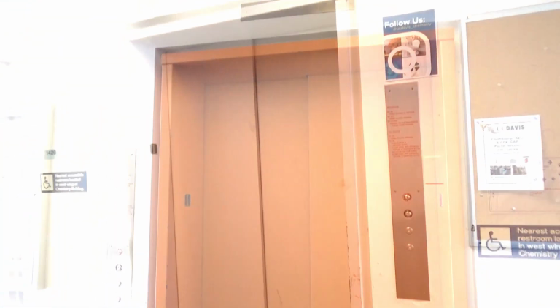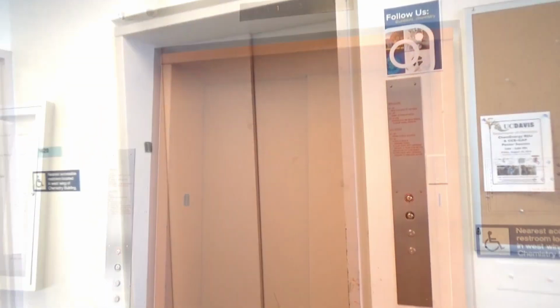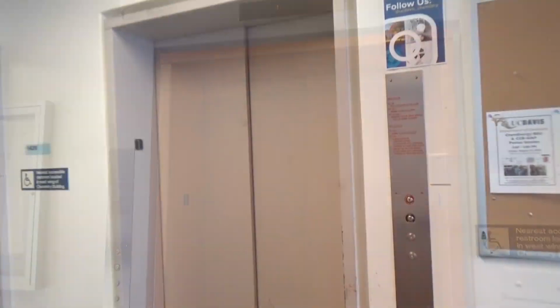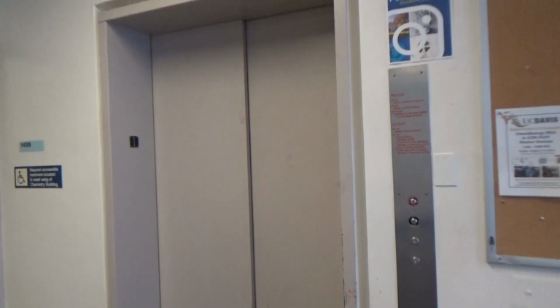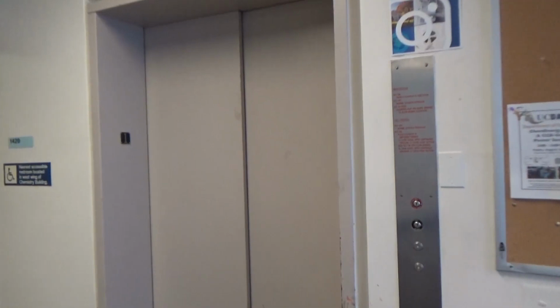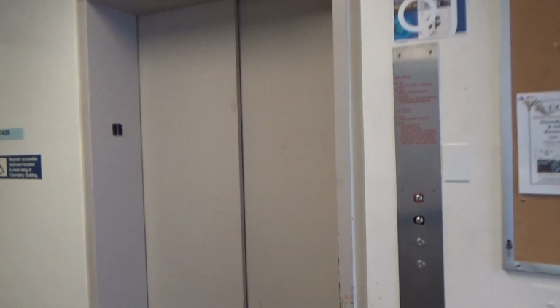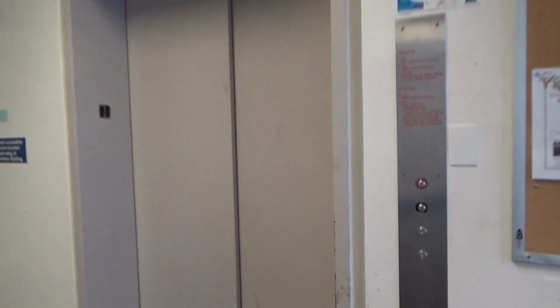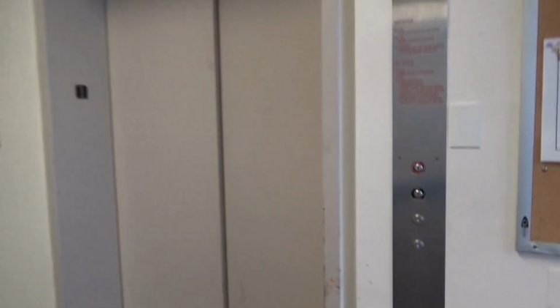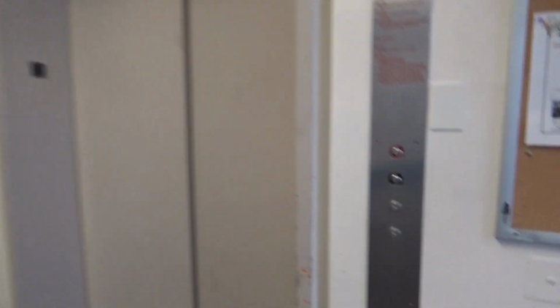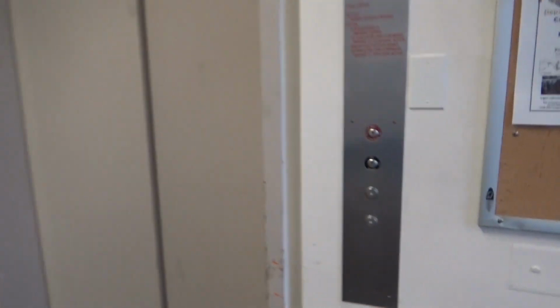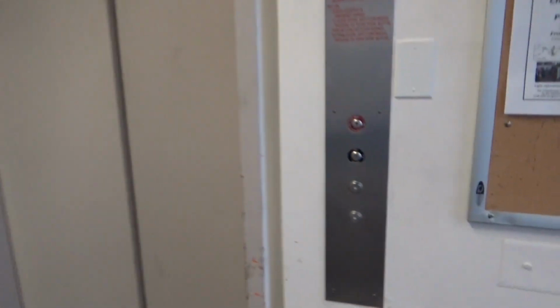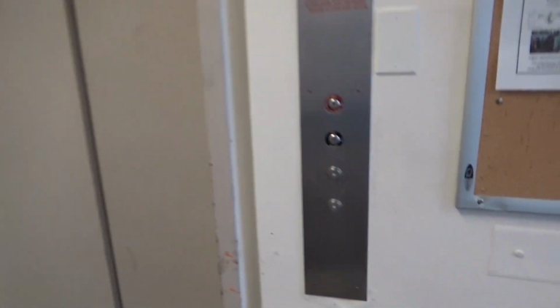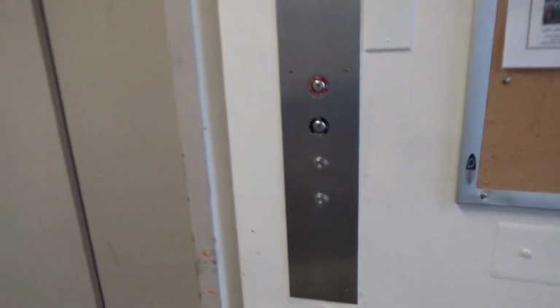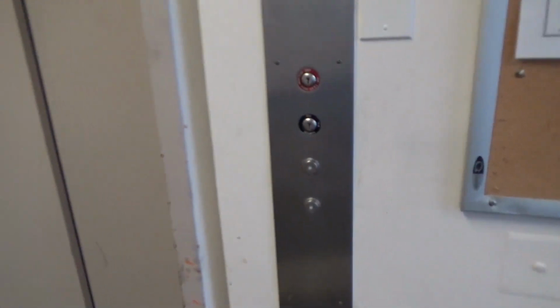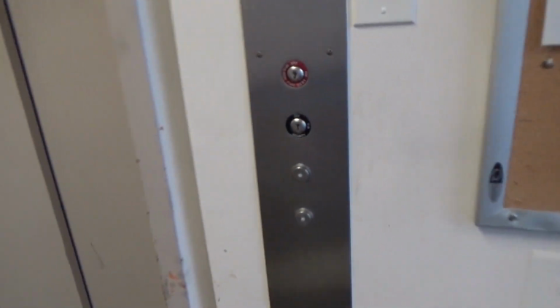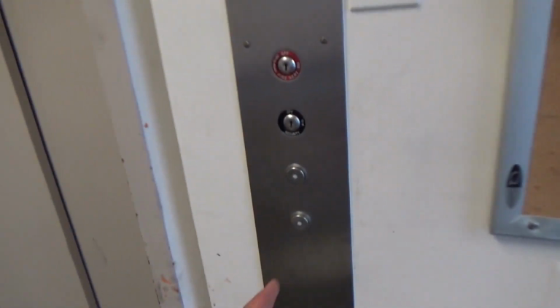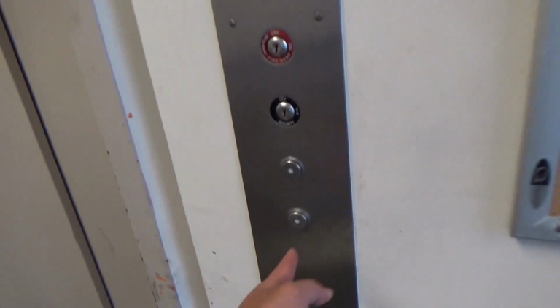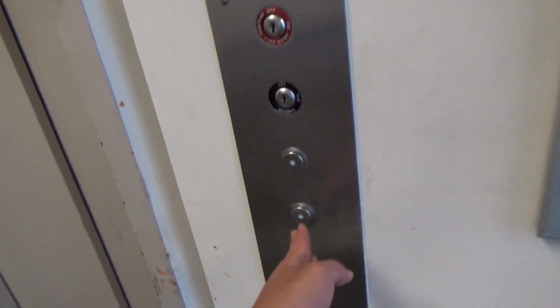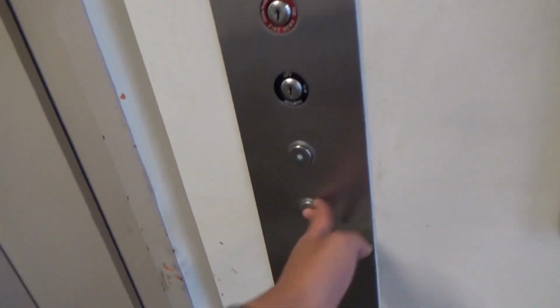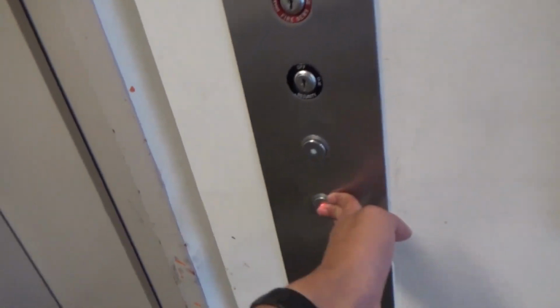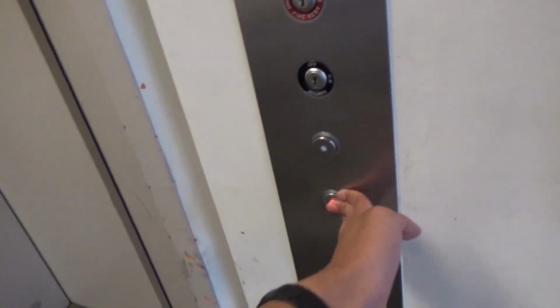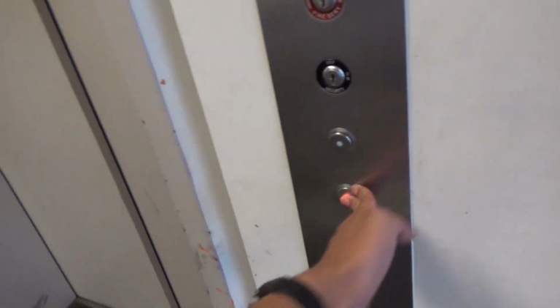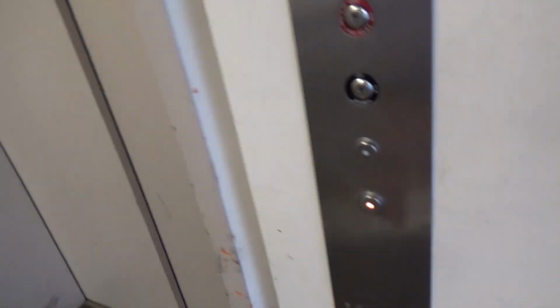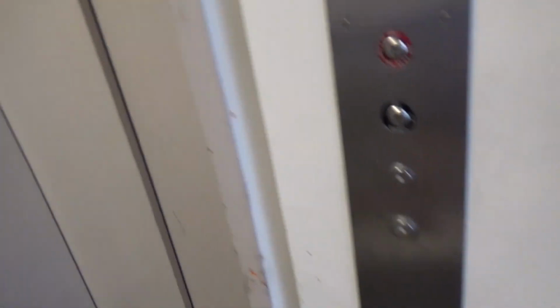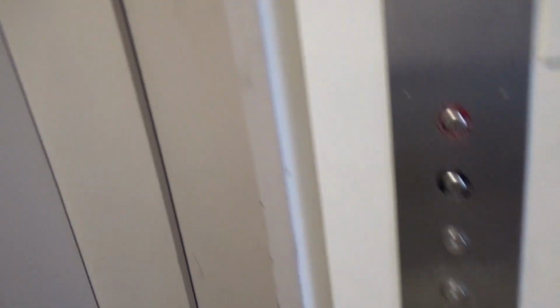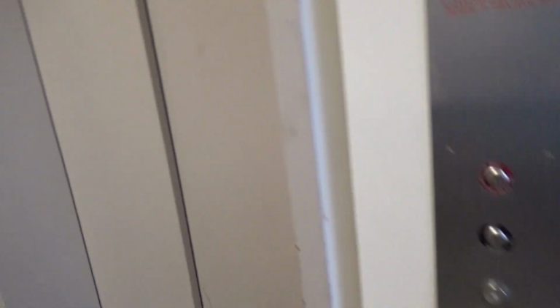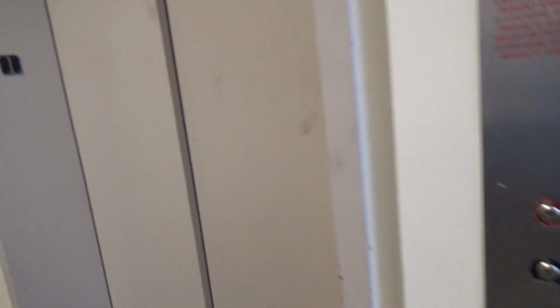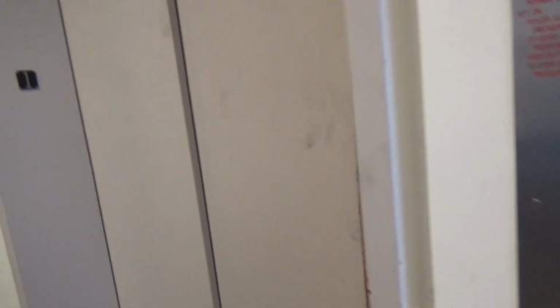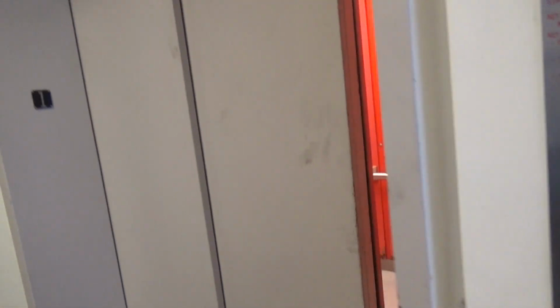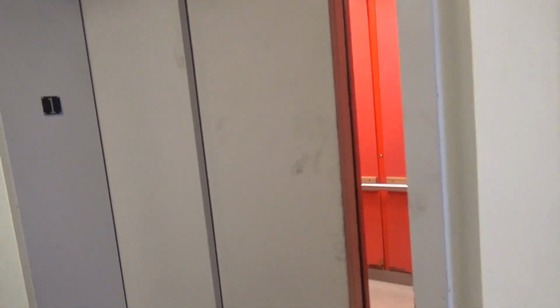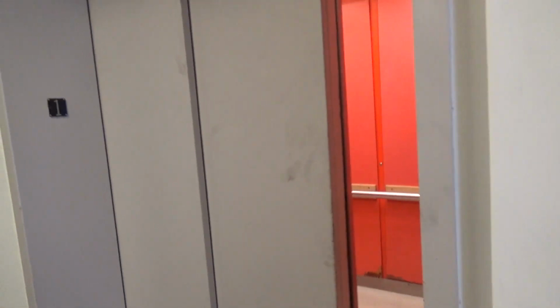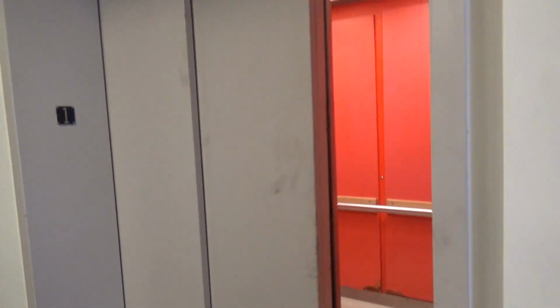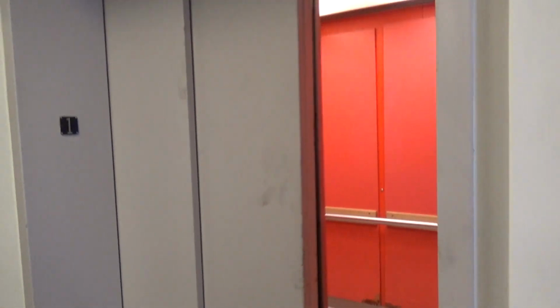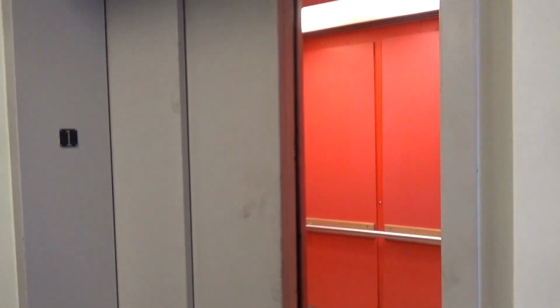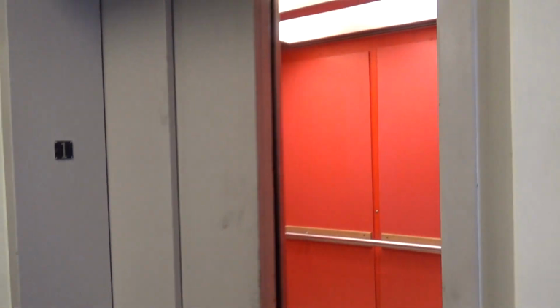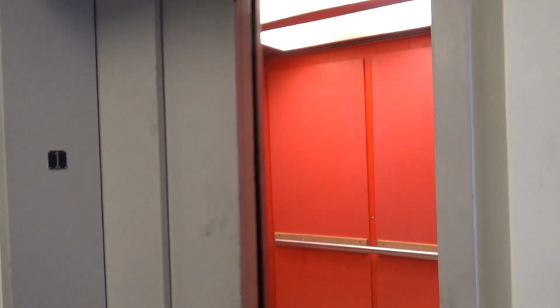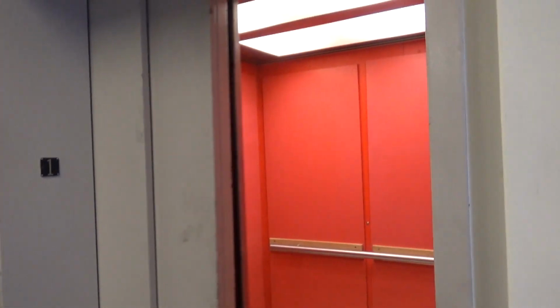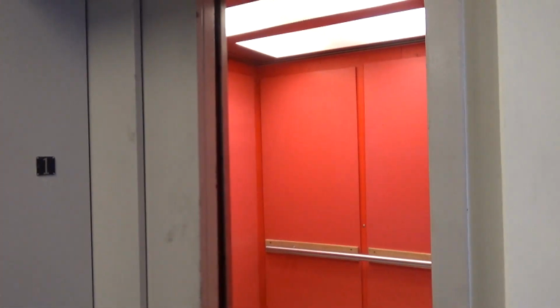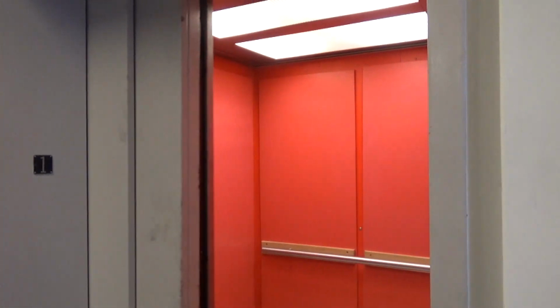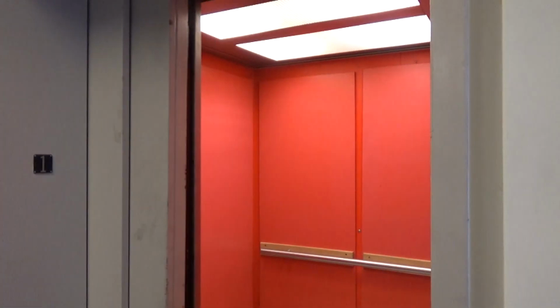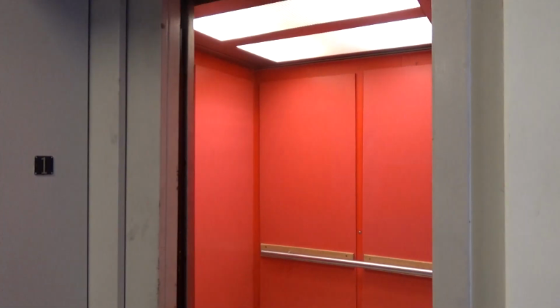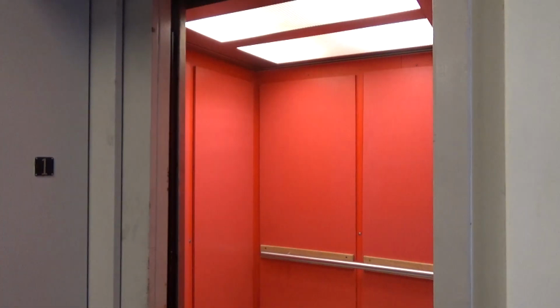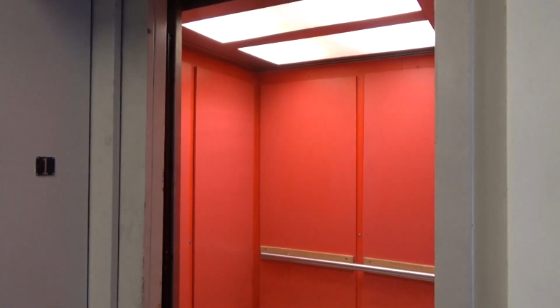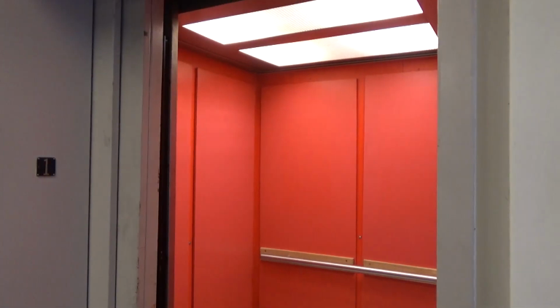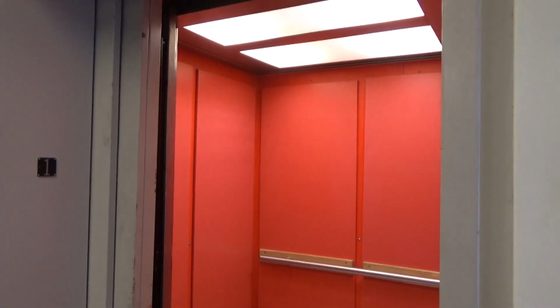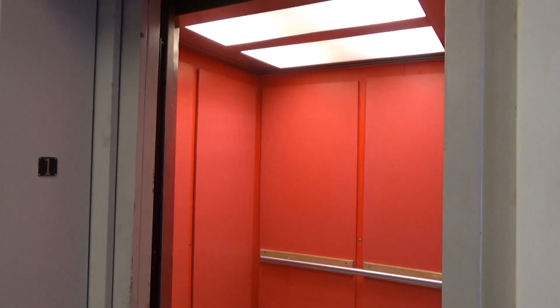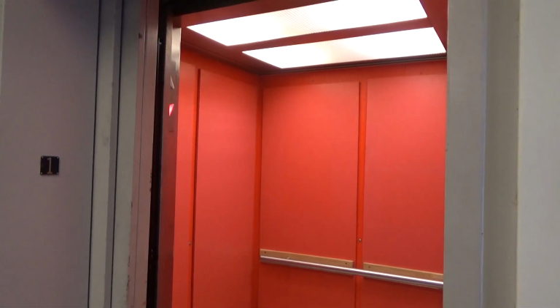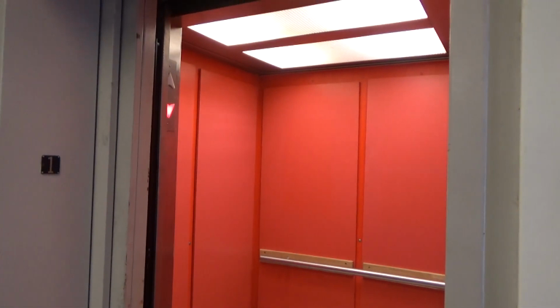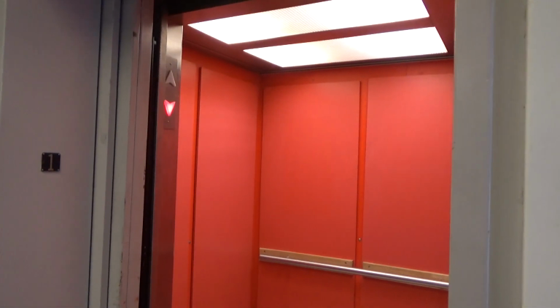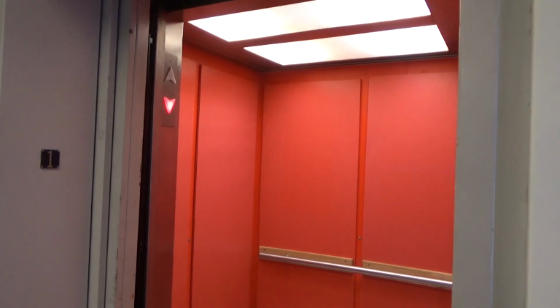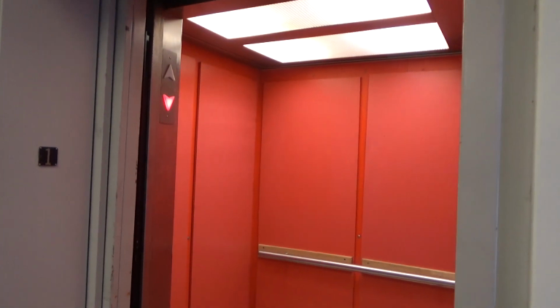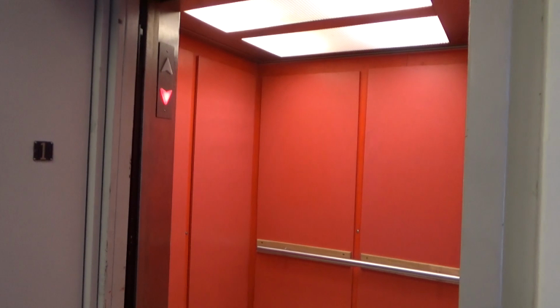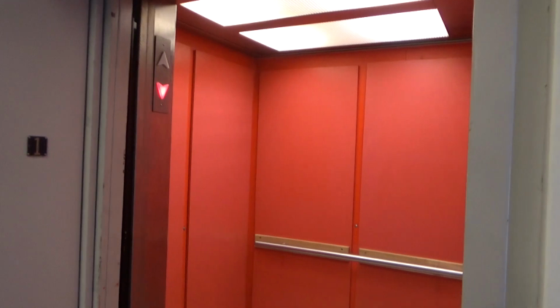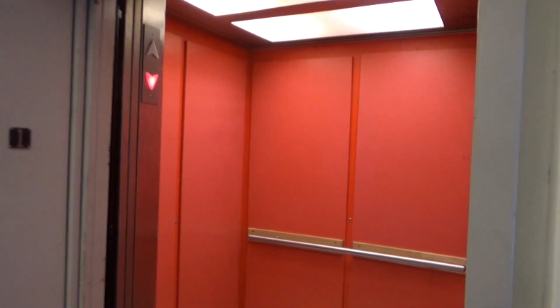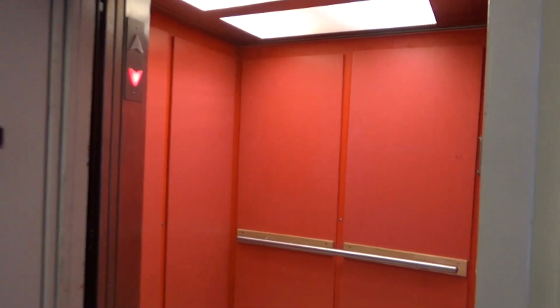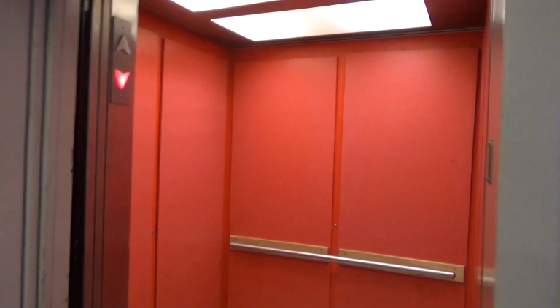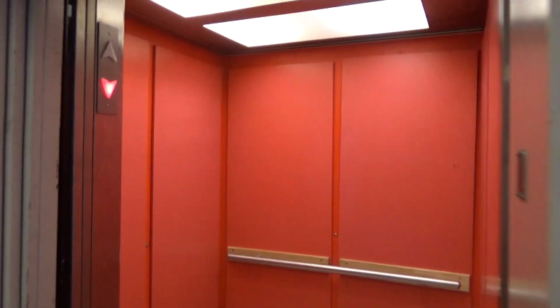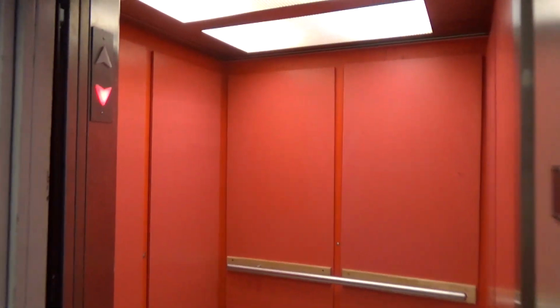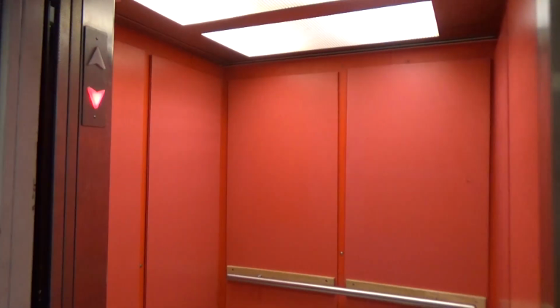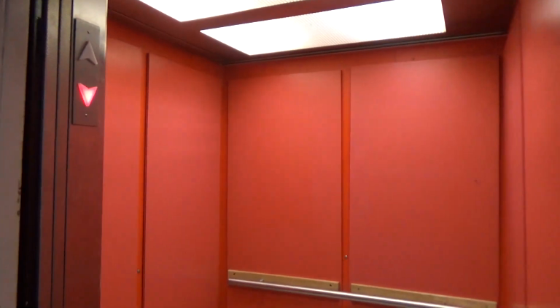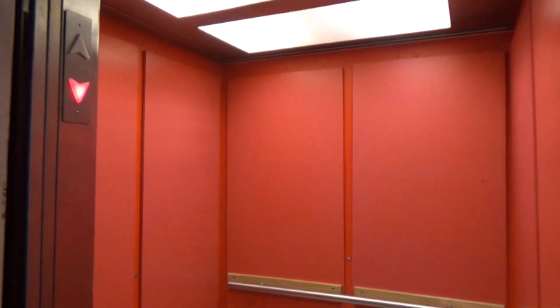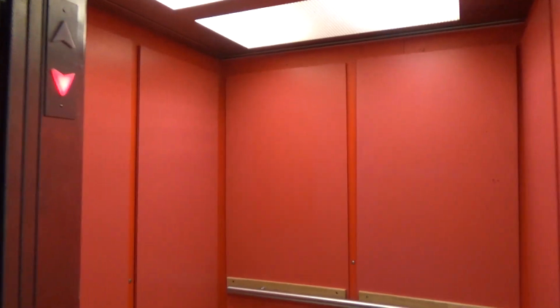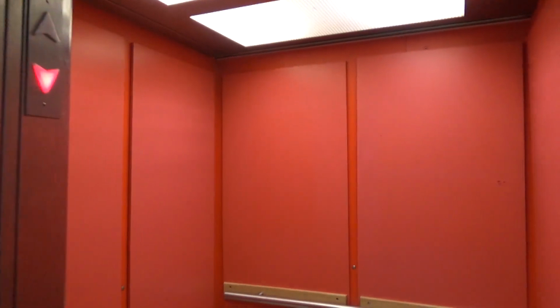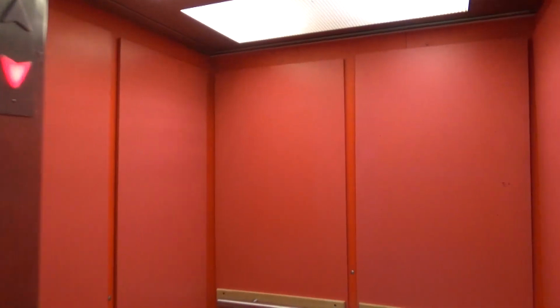This is an elevator here at the Chemistry Annex building, University of California, Davis. Look at that — super orange elevator.